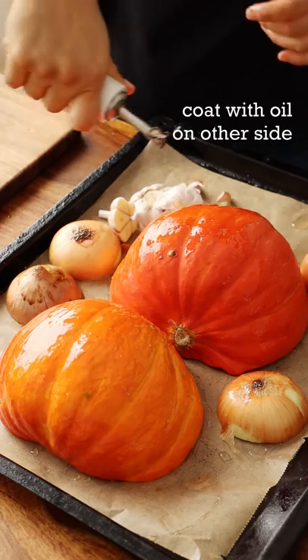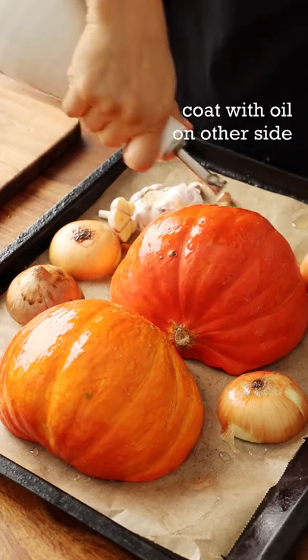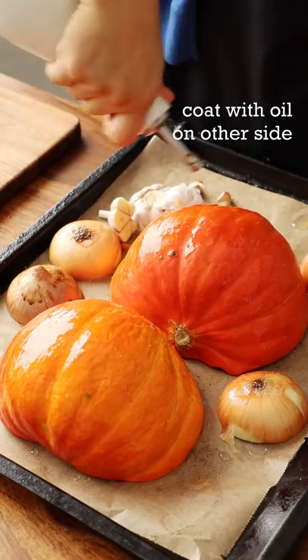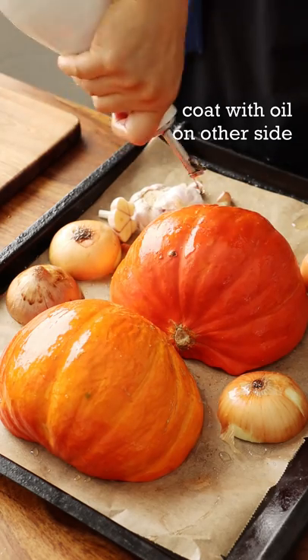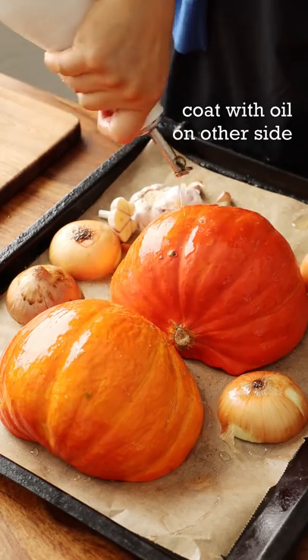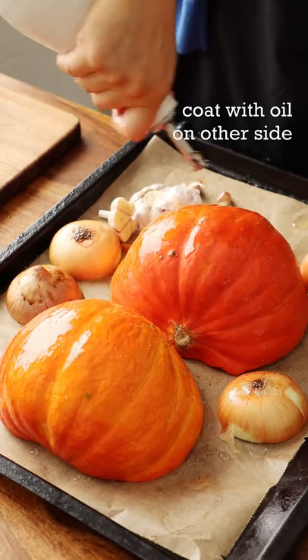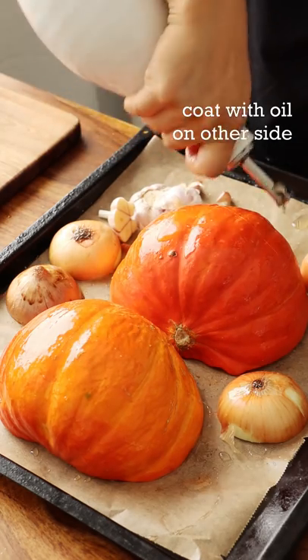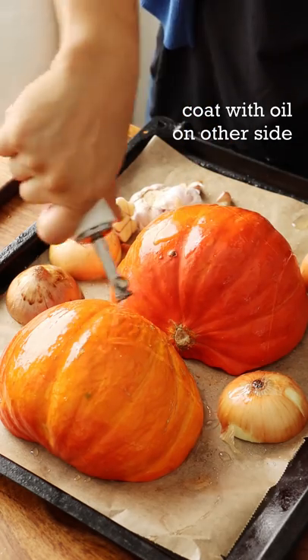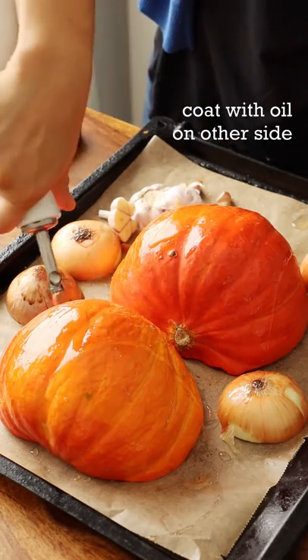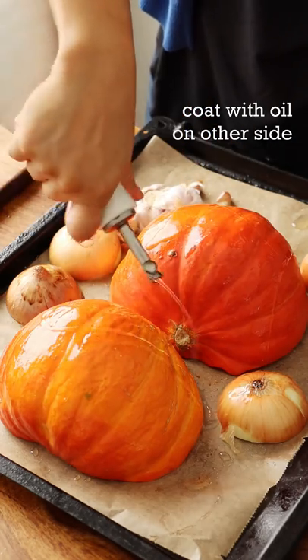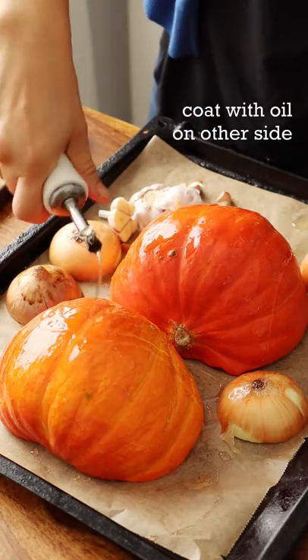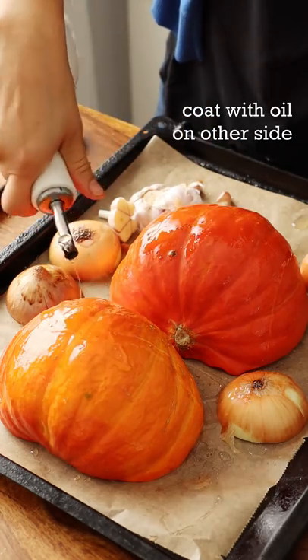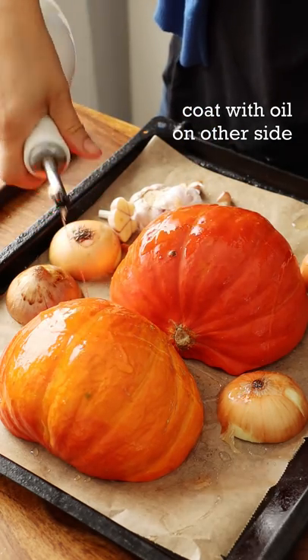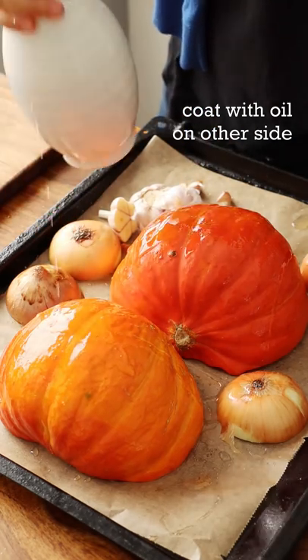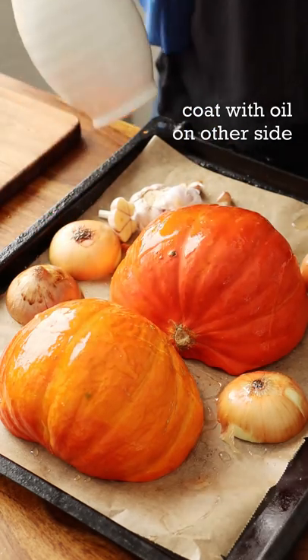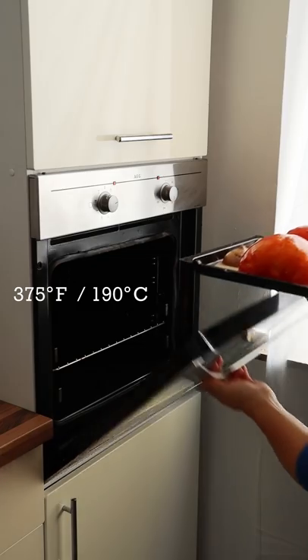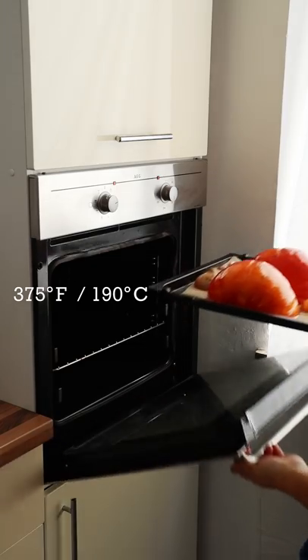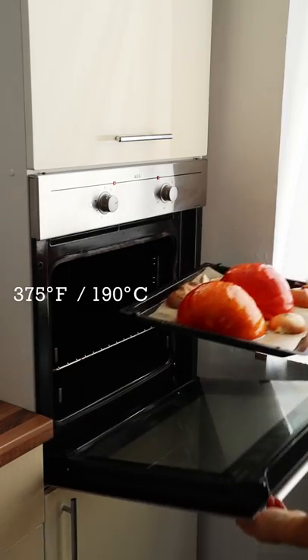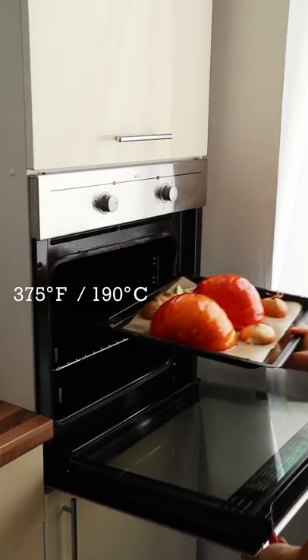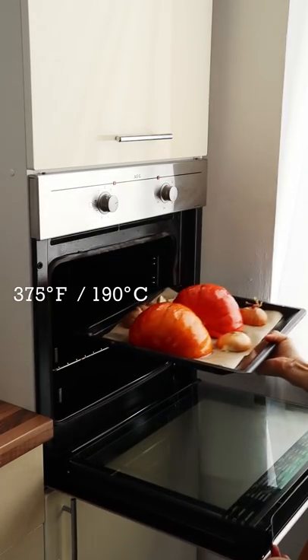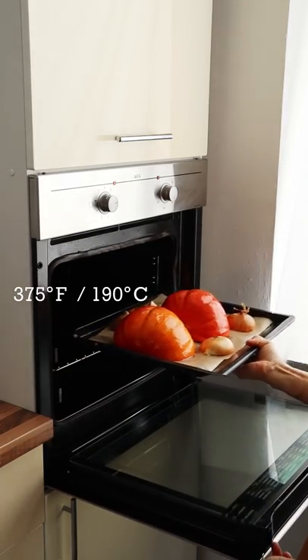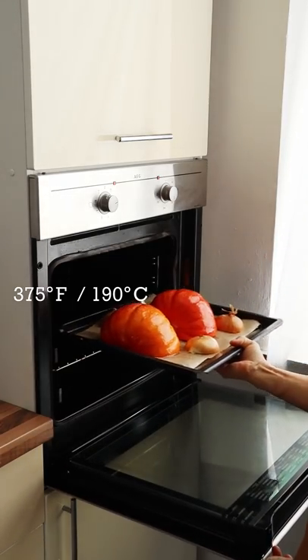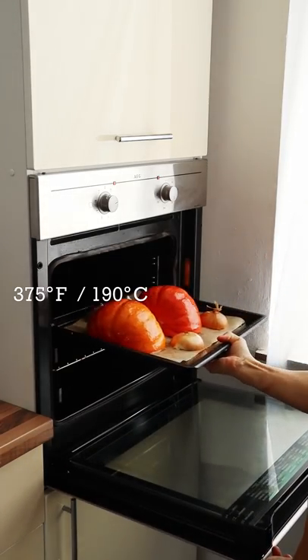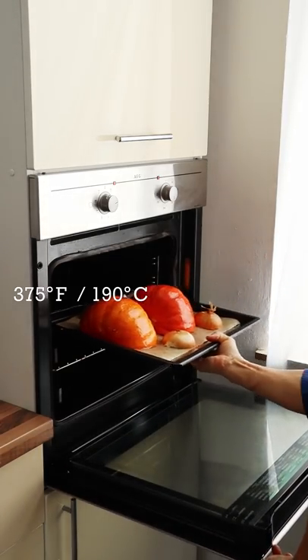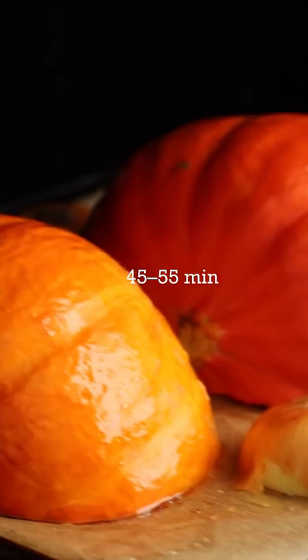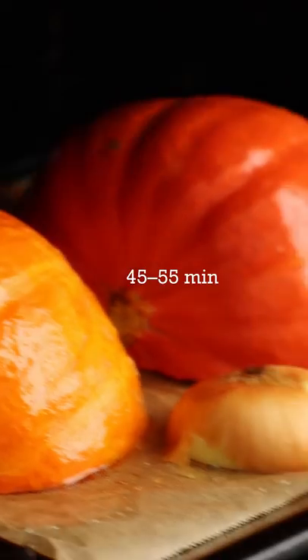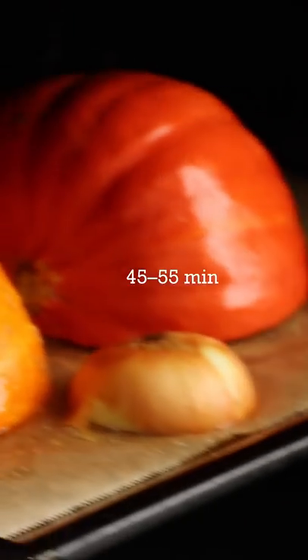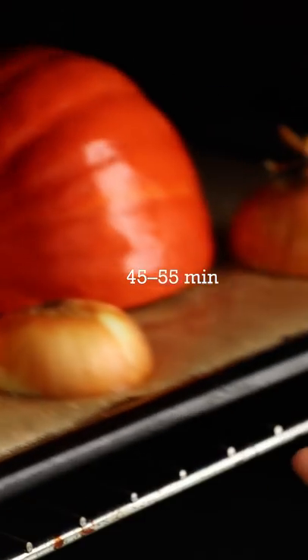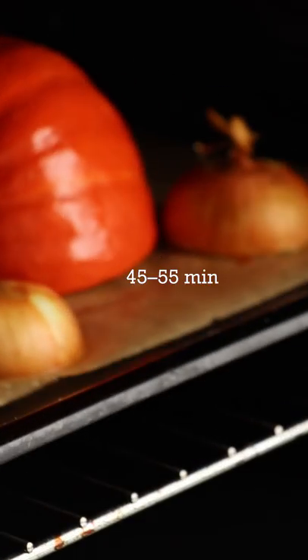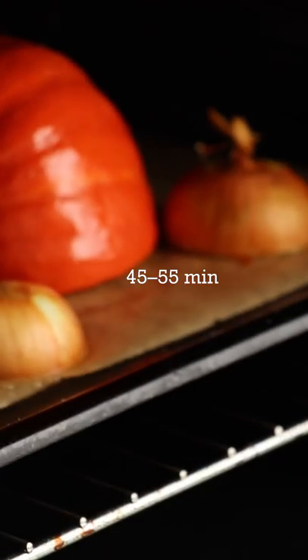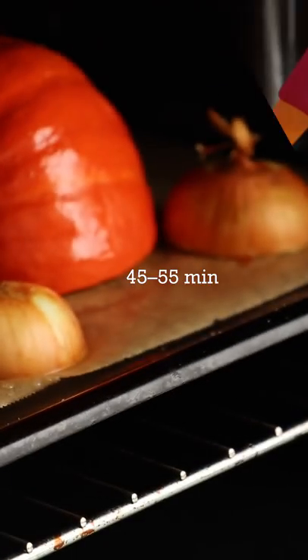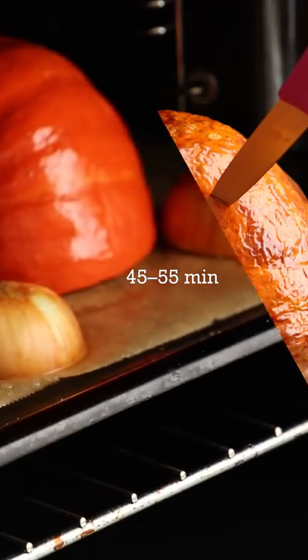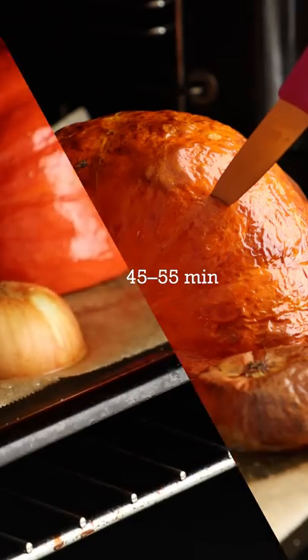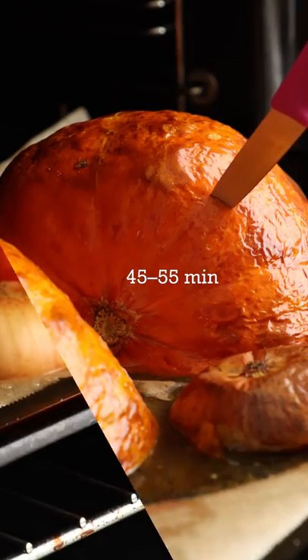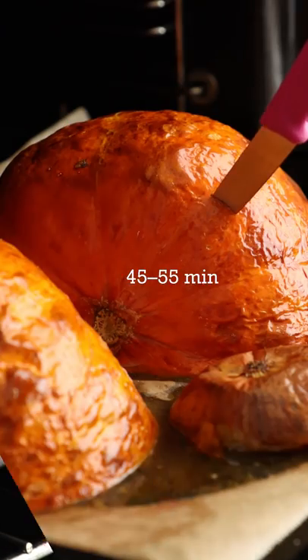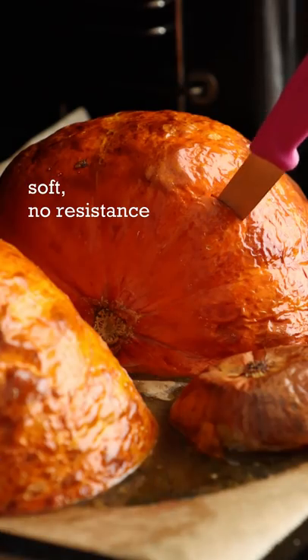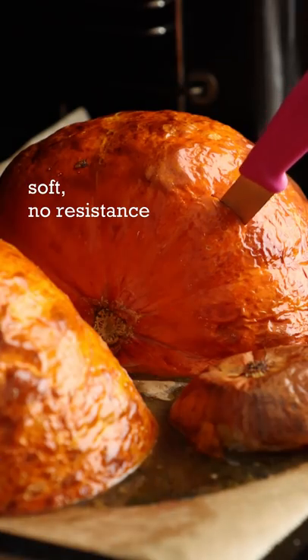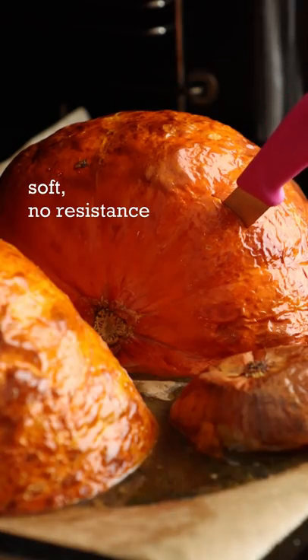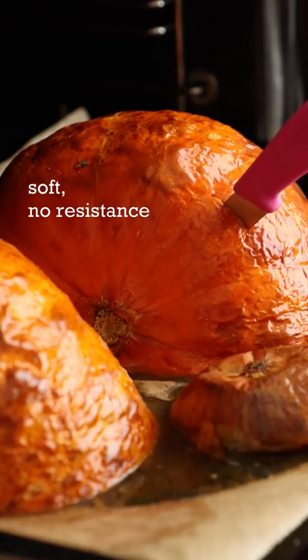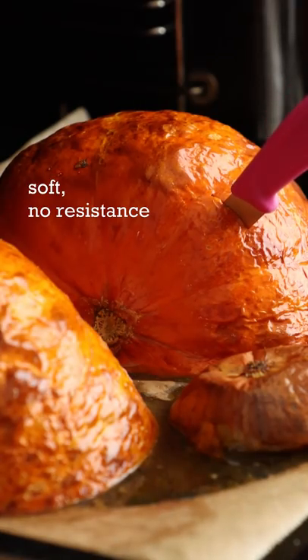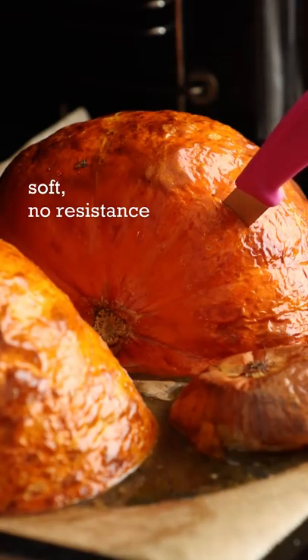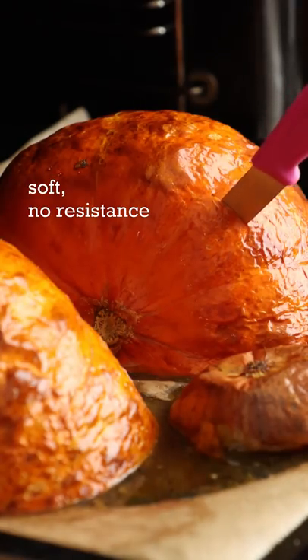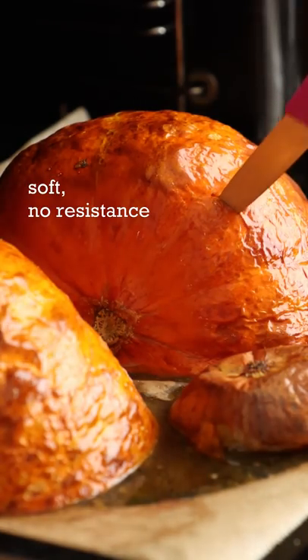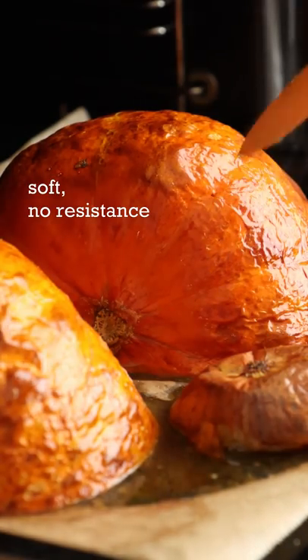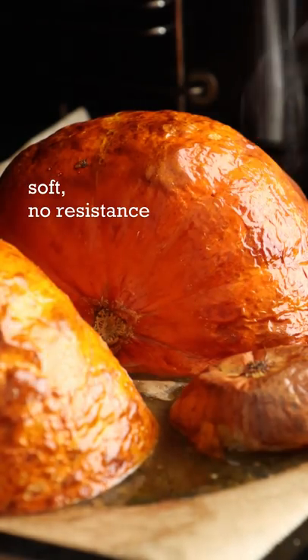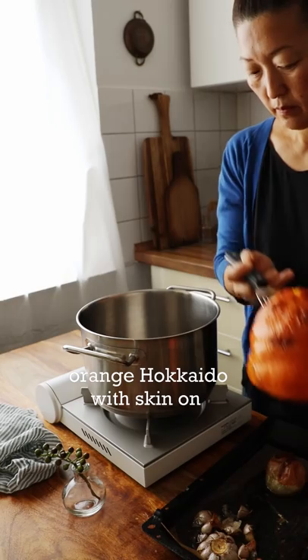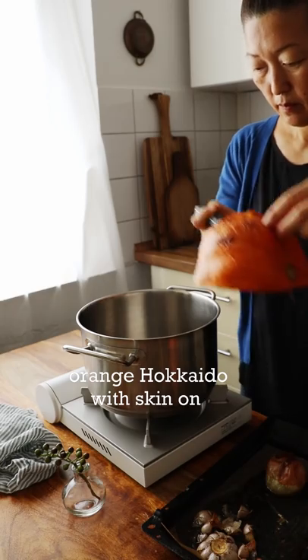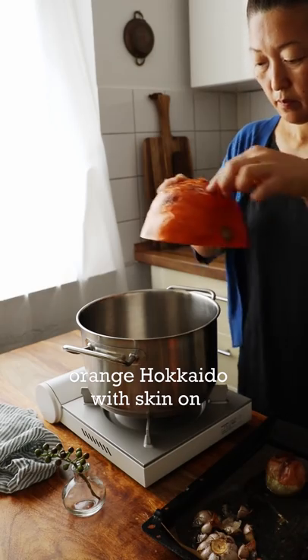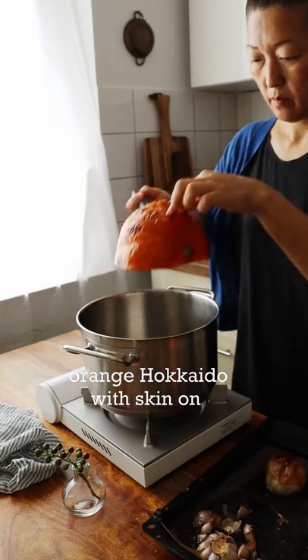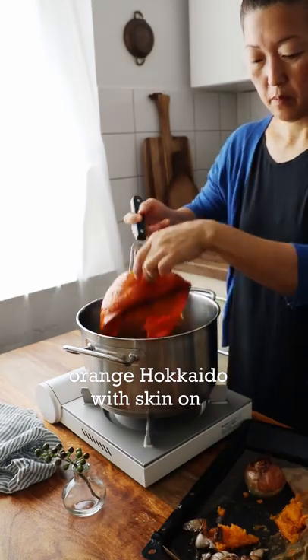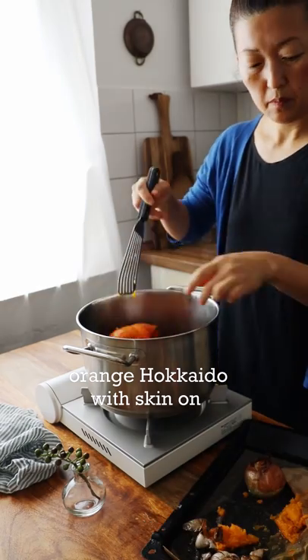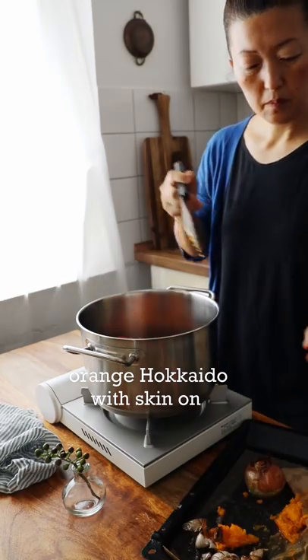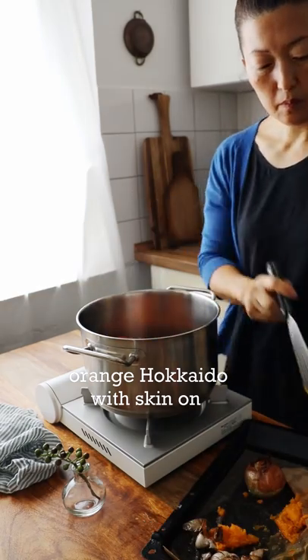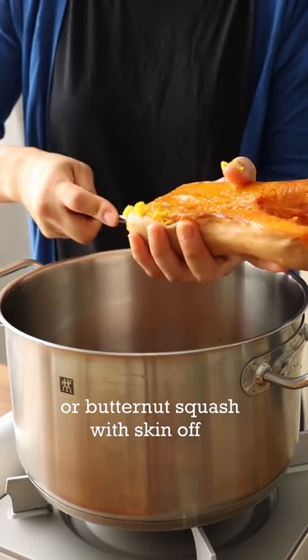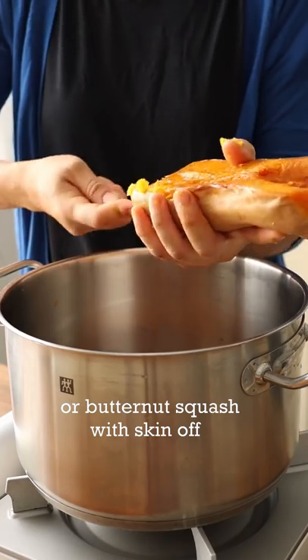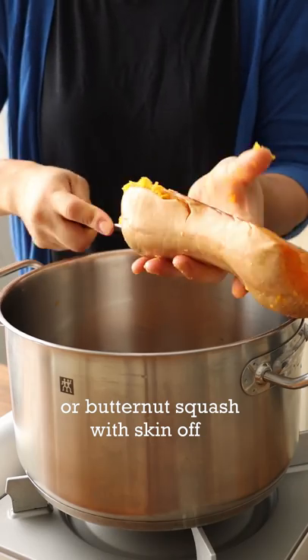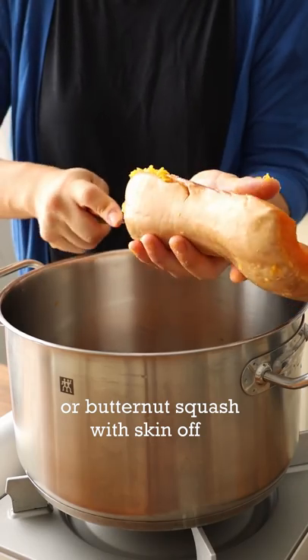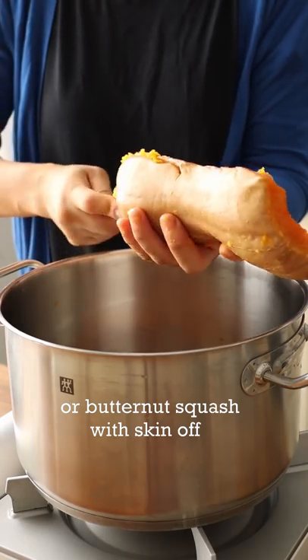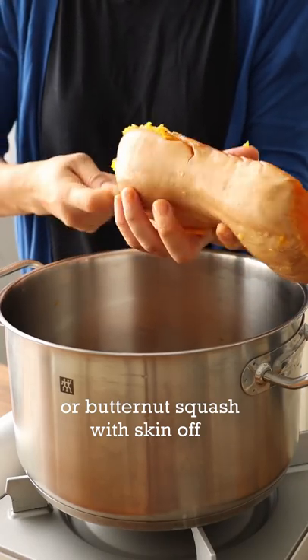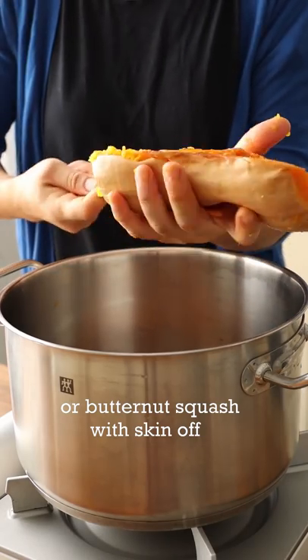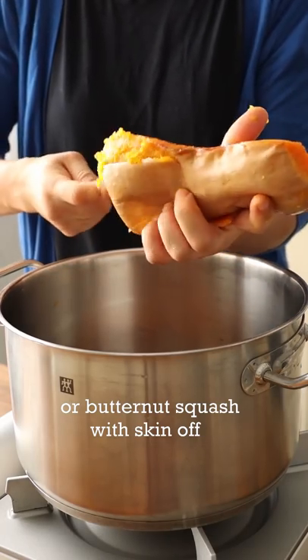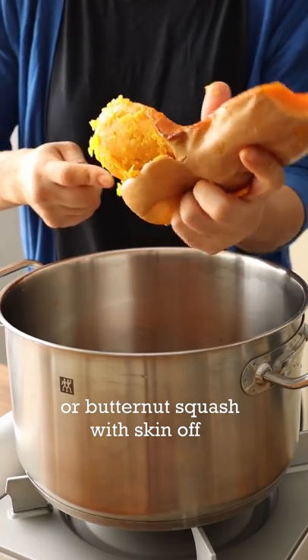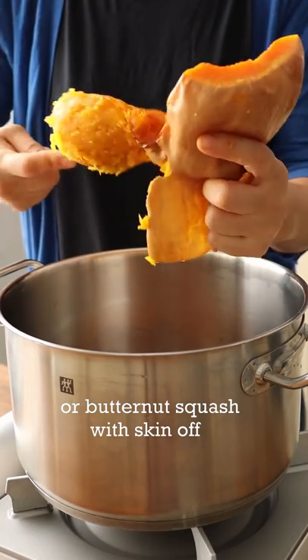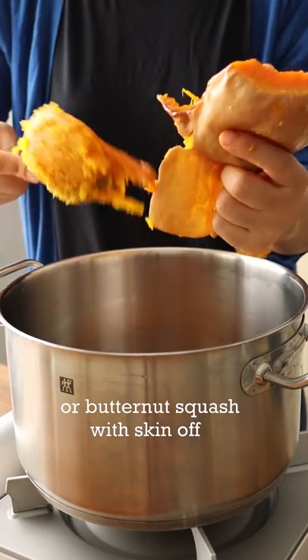Coat both sides. Bake about 45 minutes. Test for doneness. So easy.